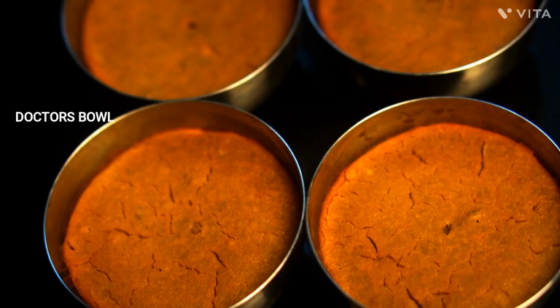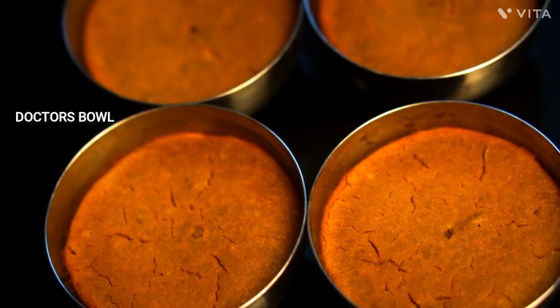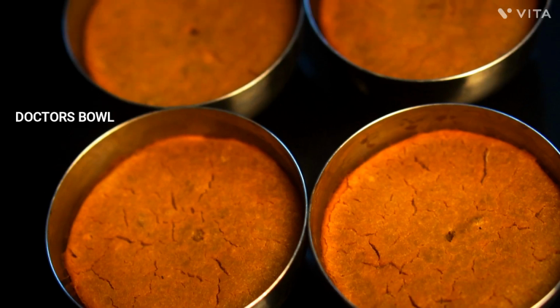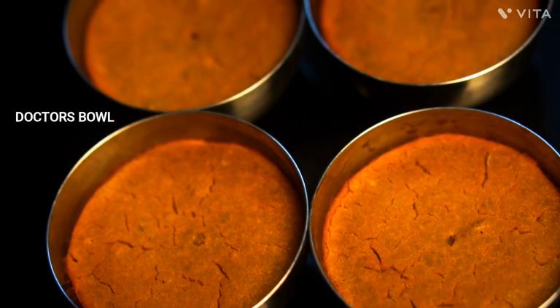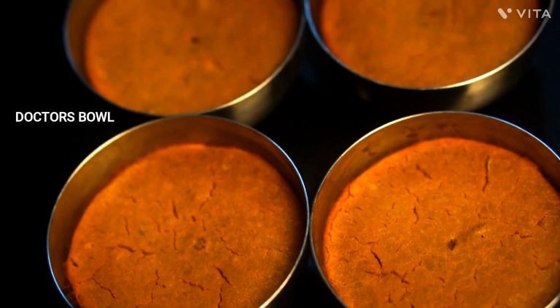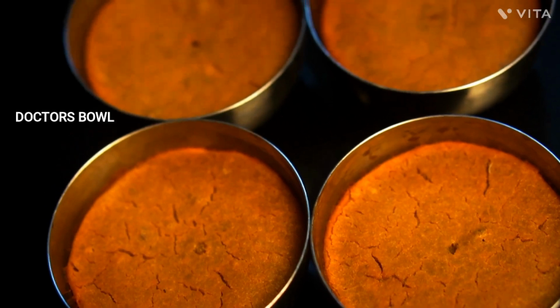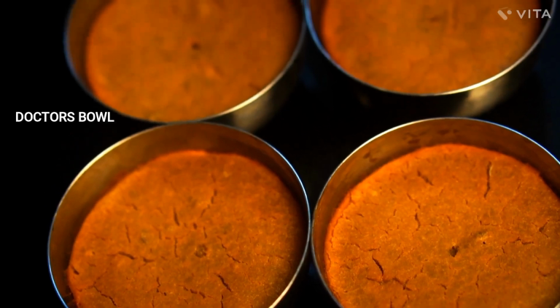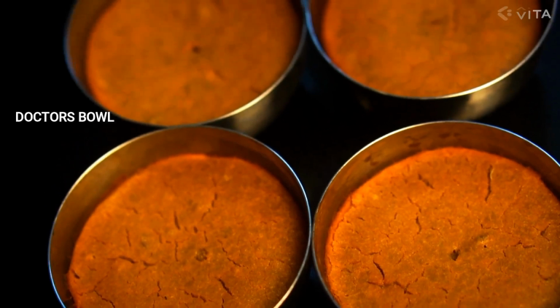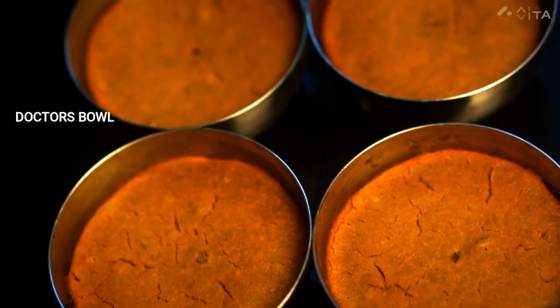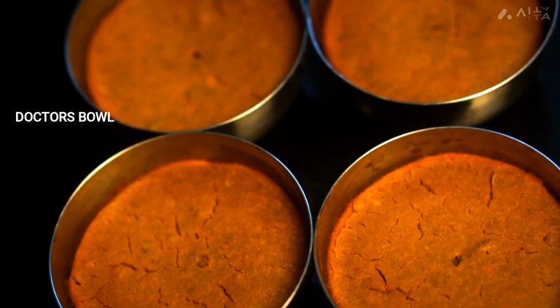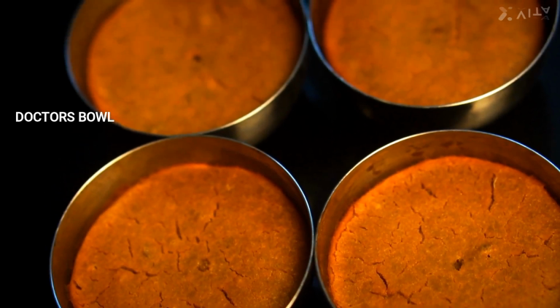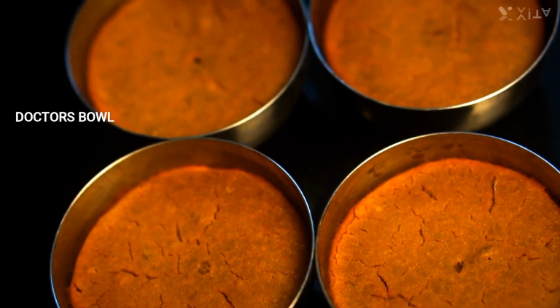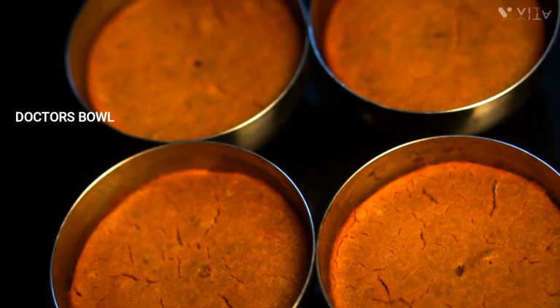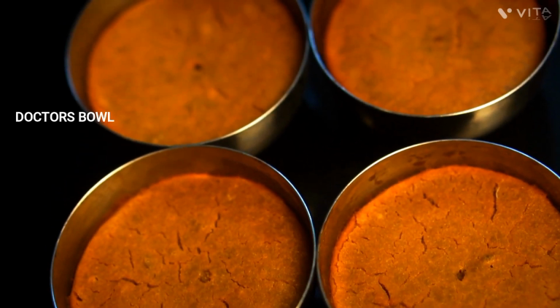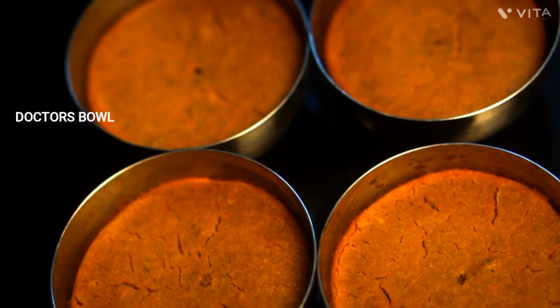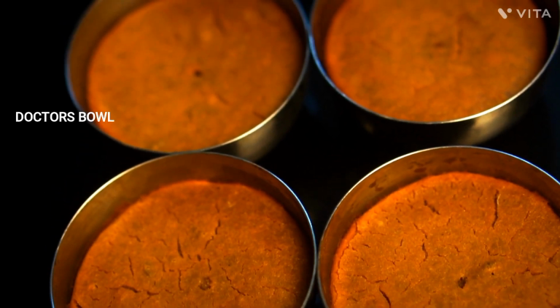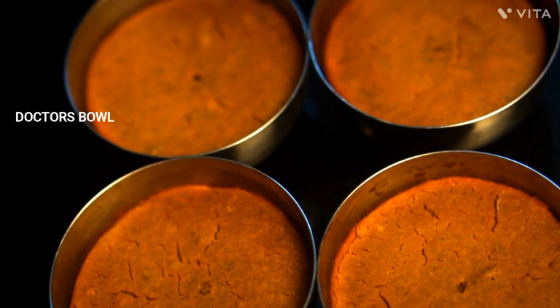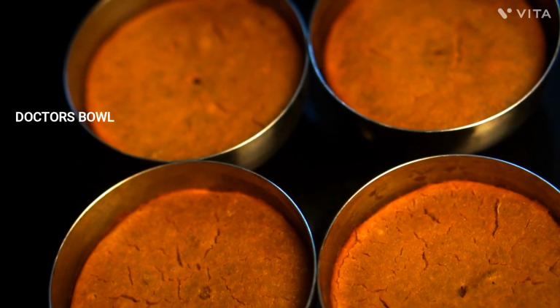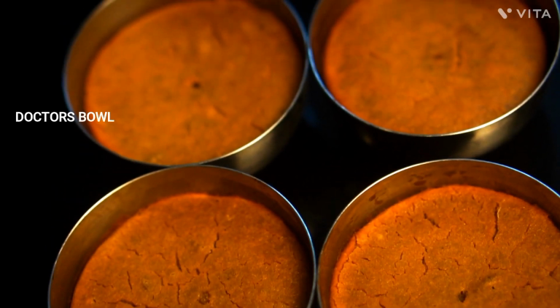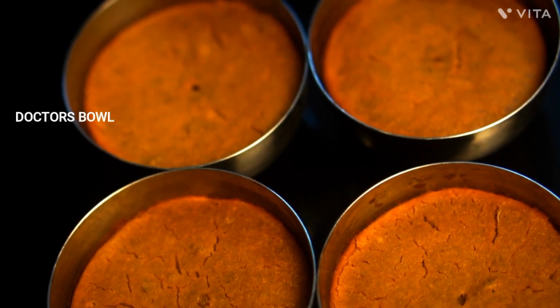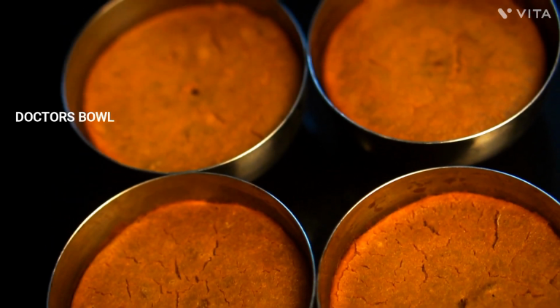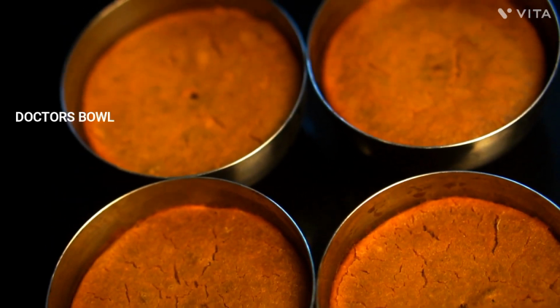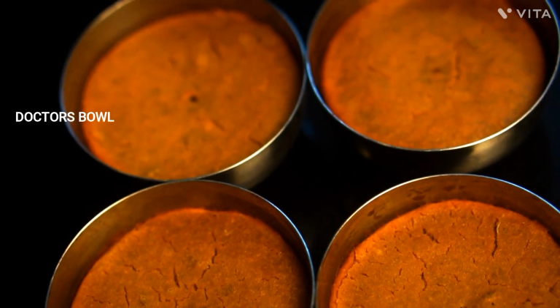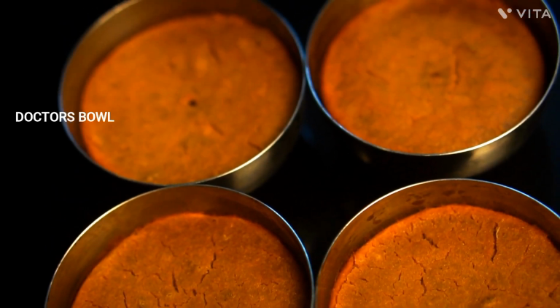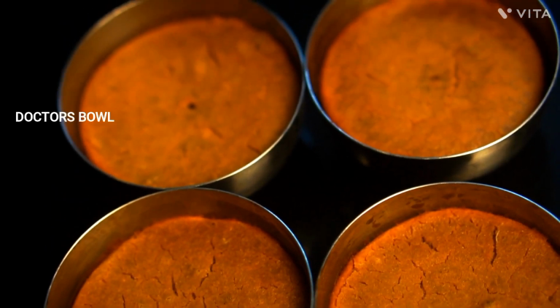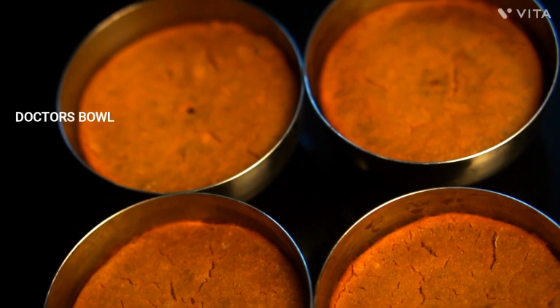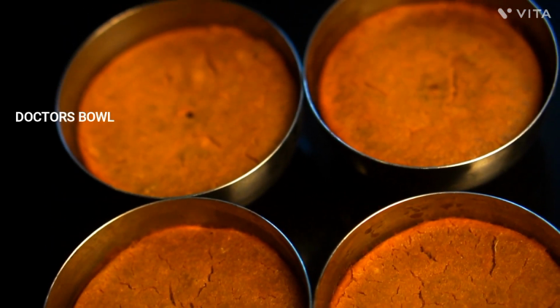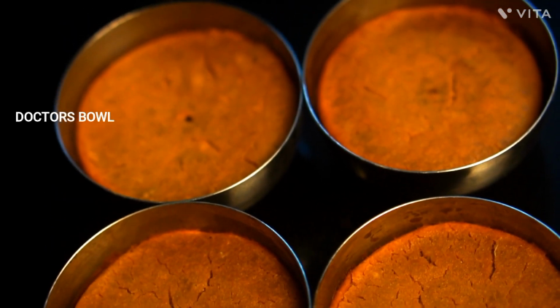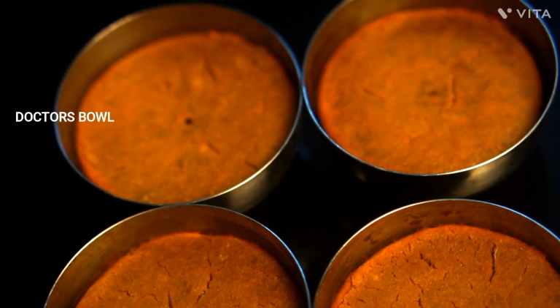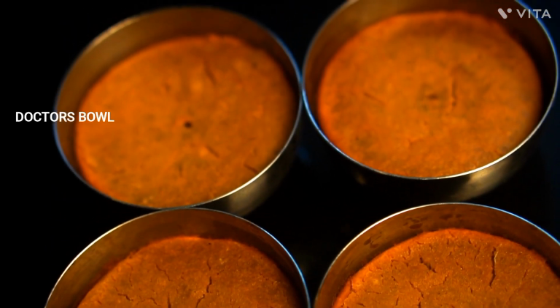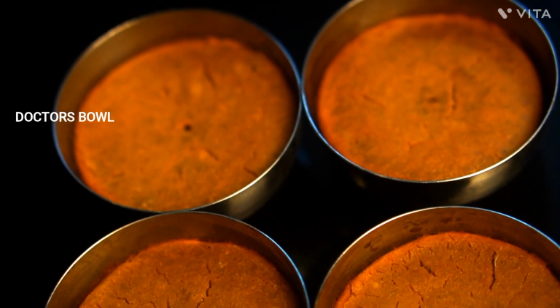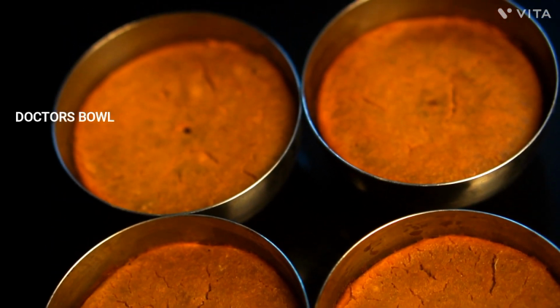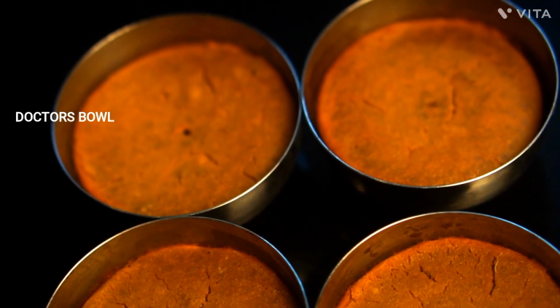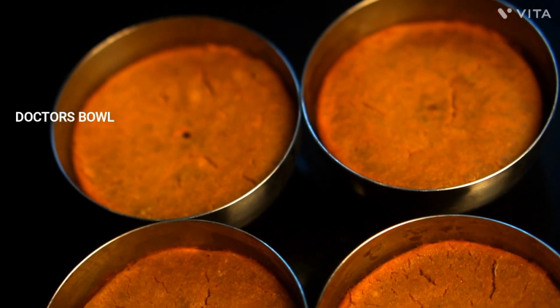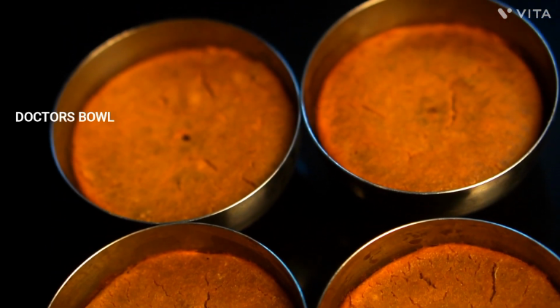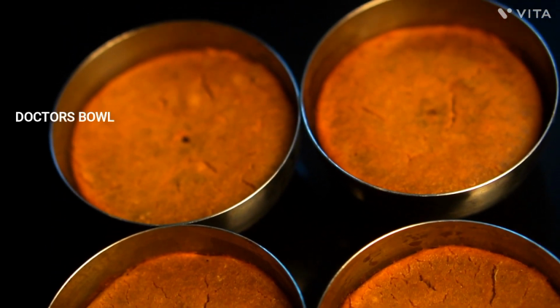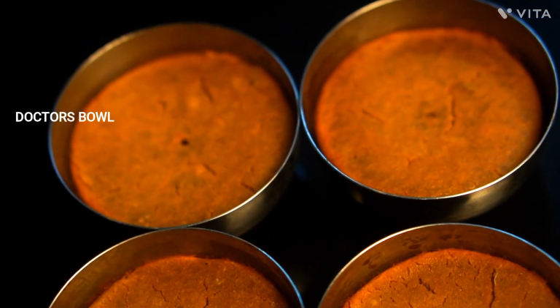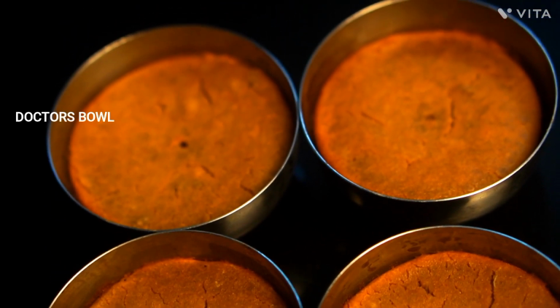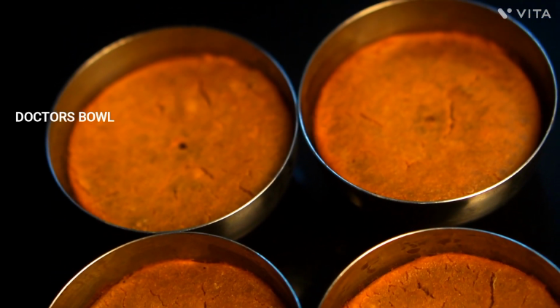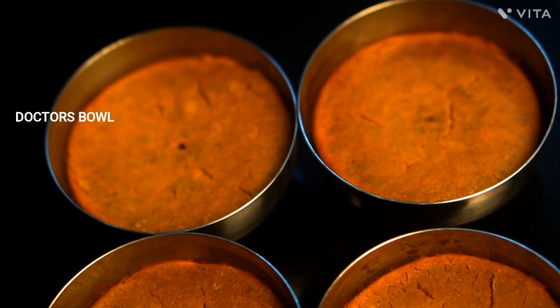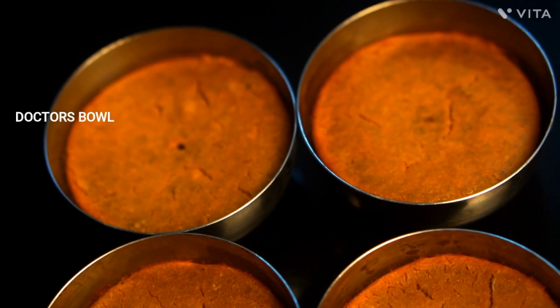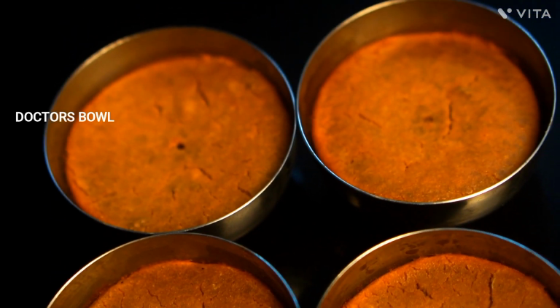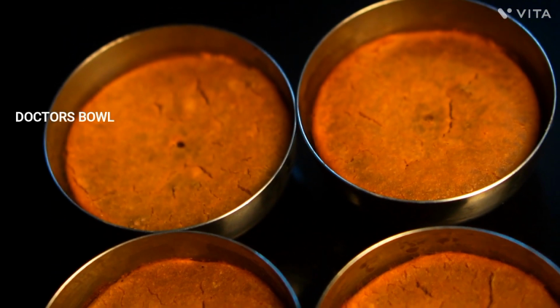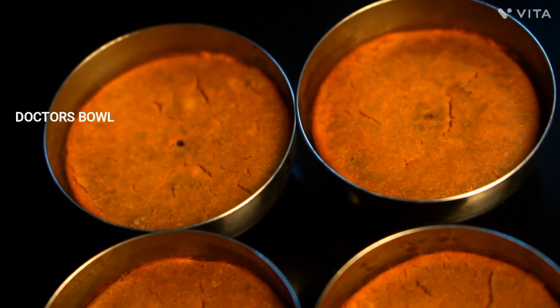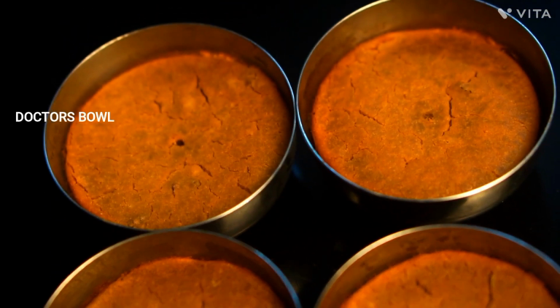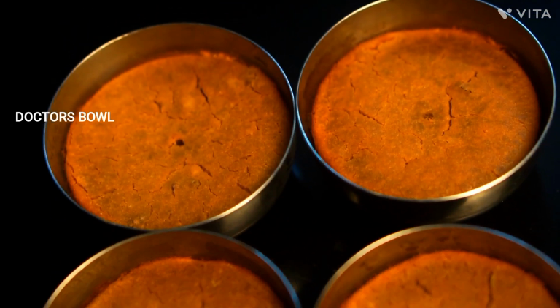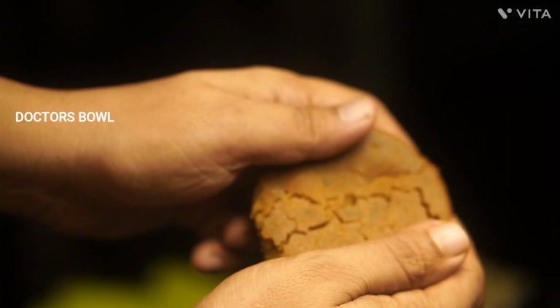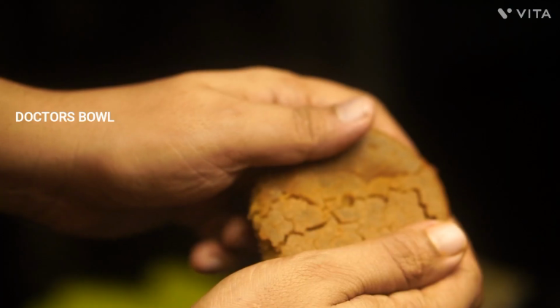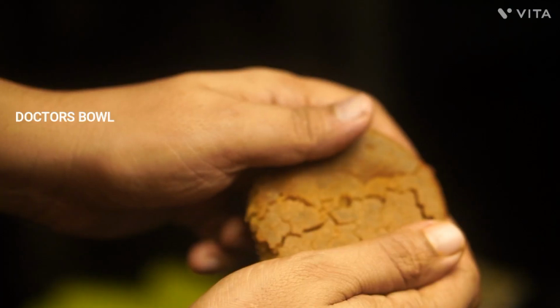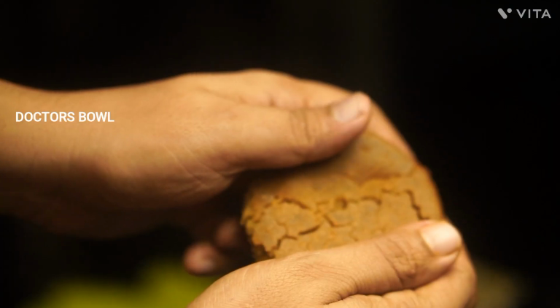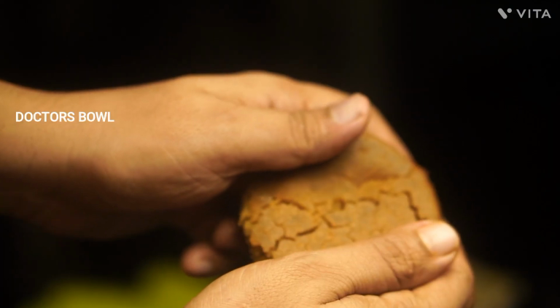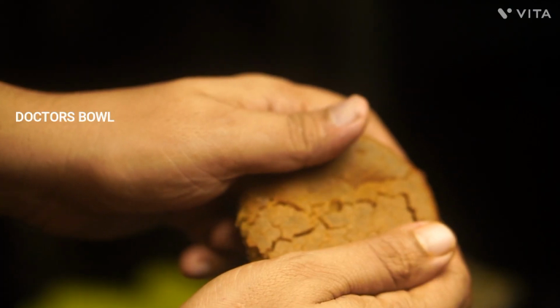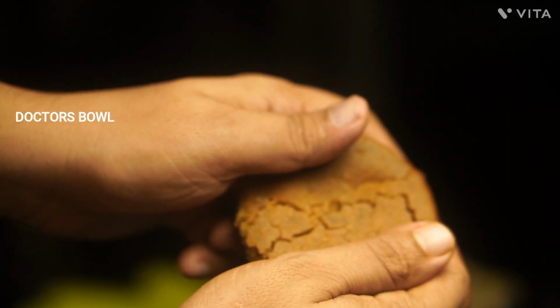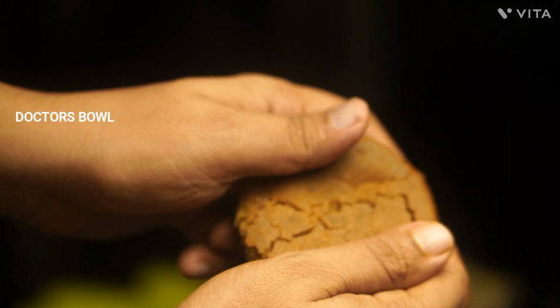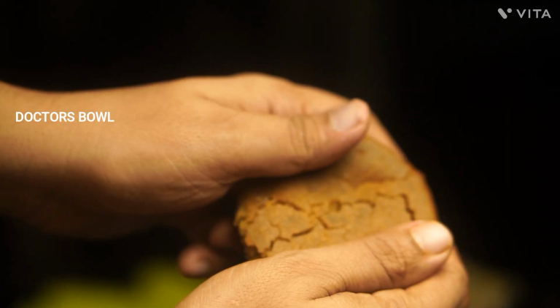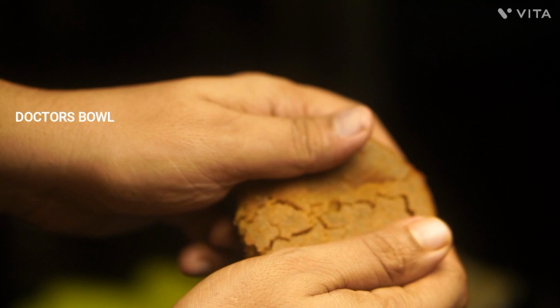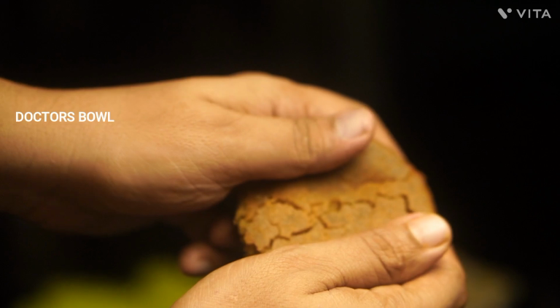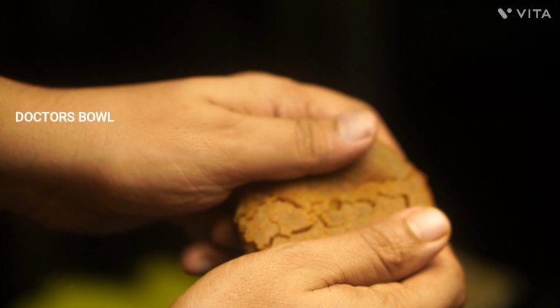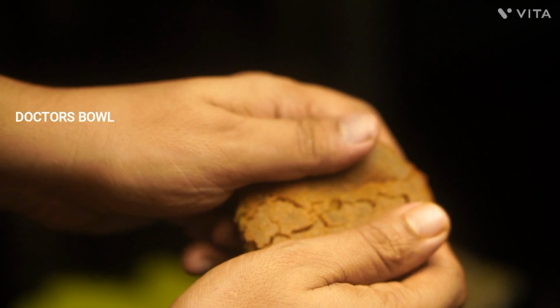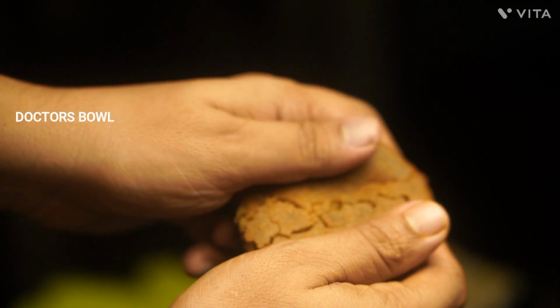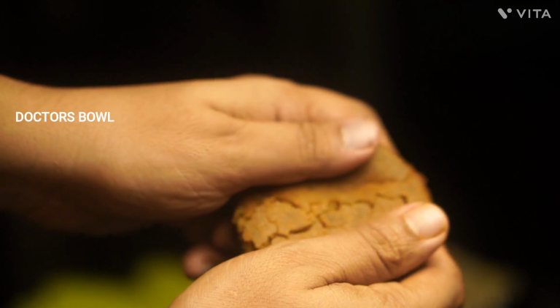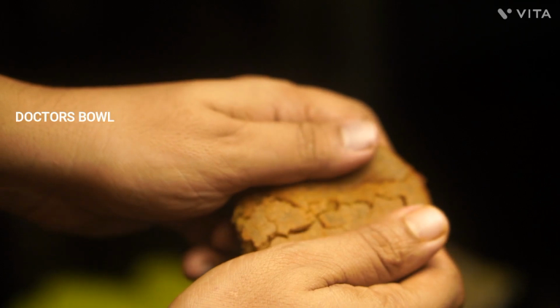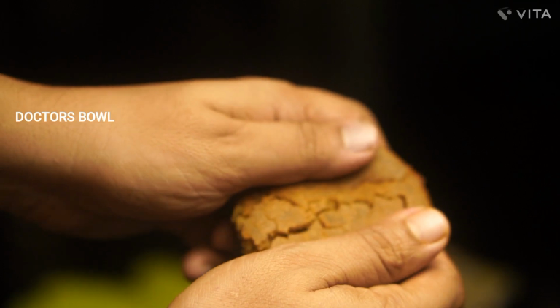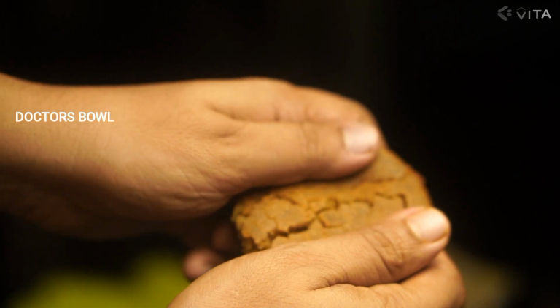When you have to go to school, you have to have a healthy snack recipe. It's very difficult to eat.